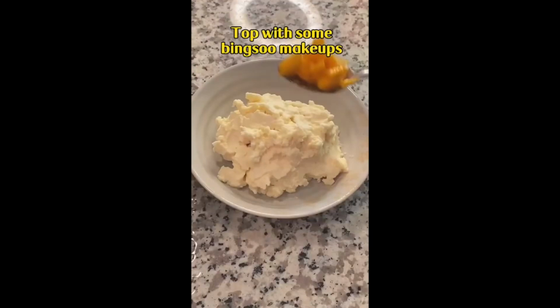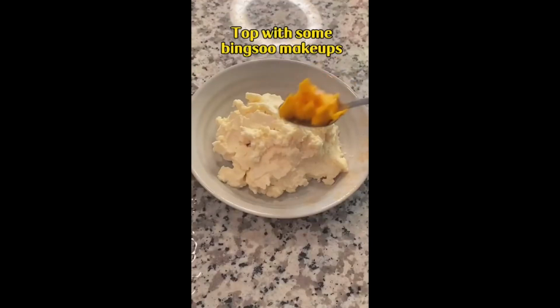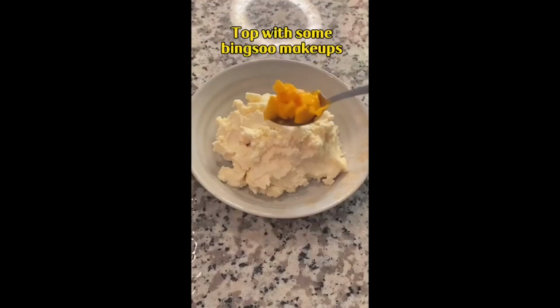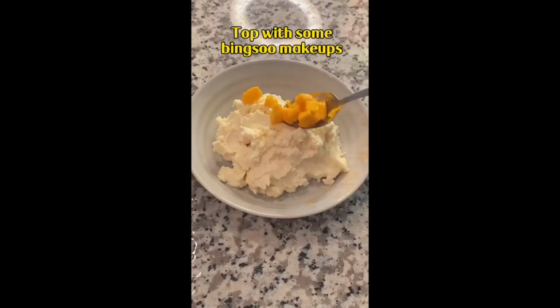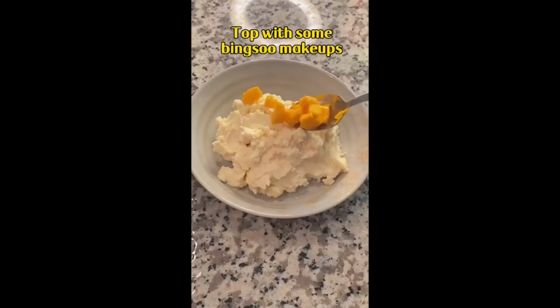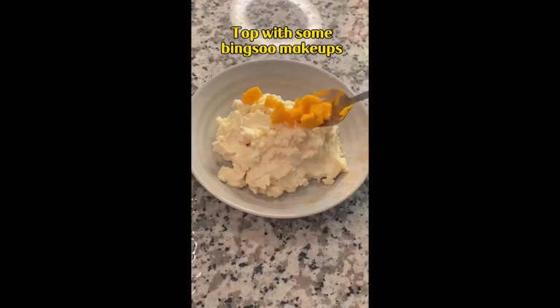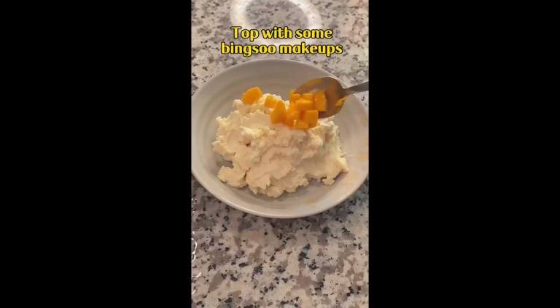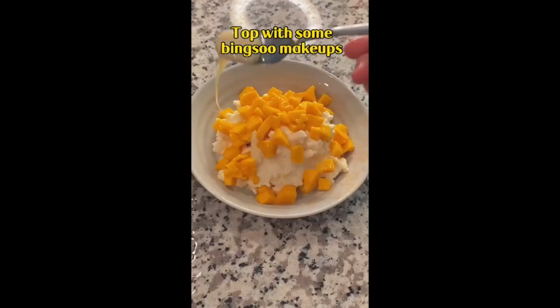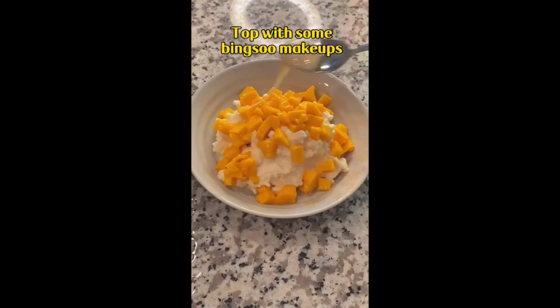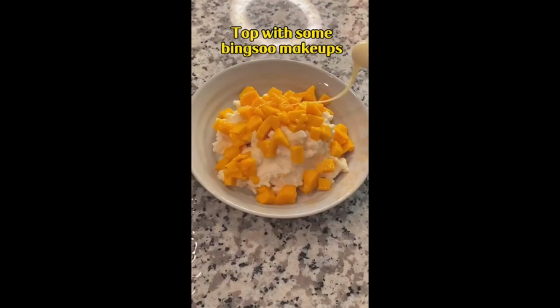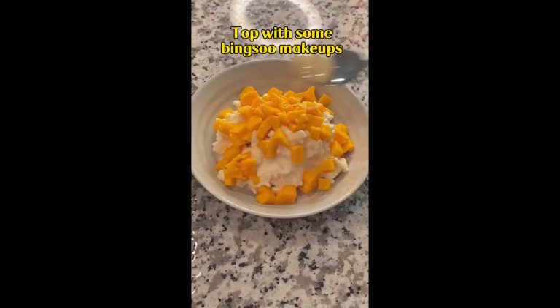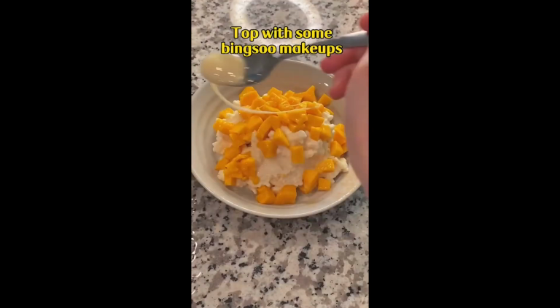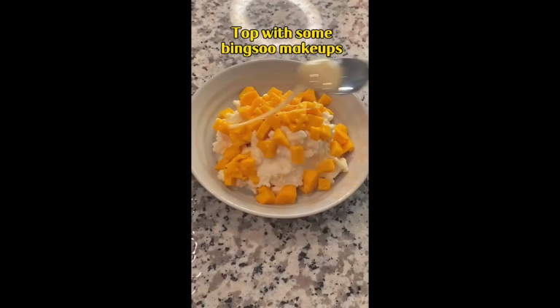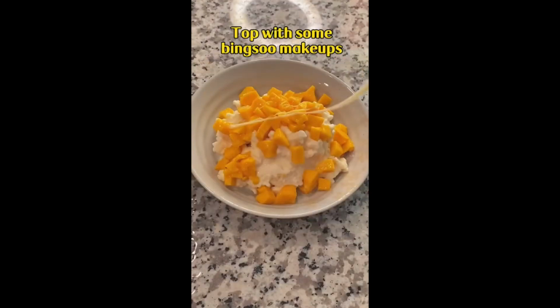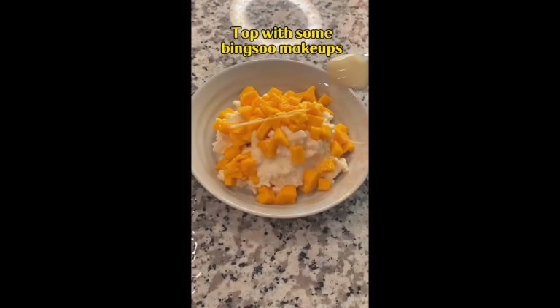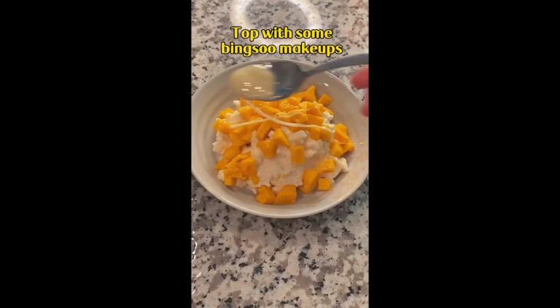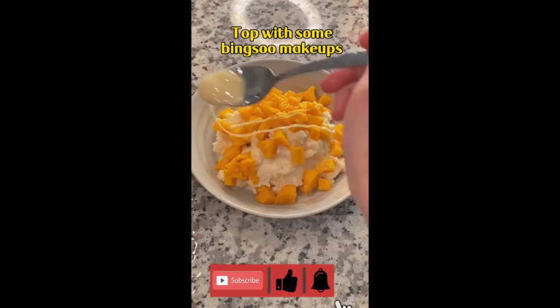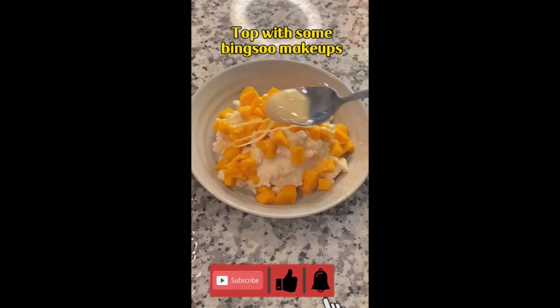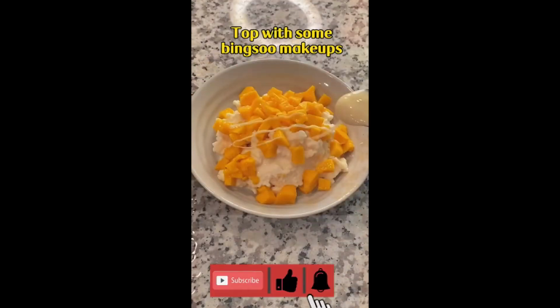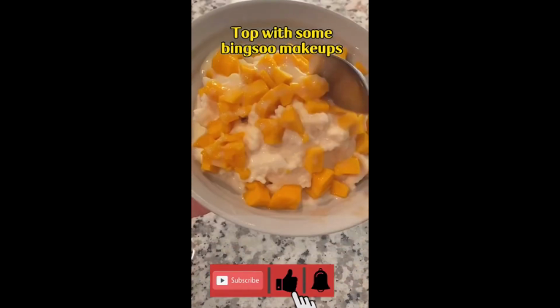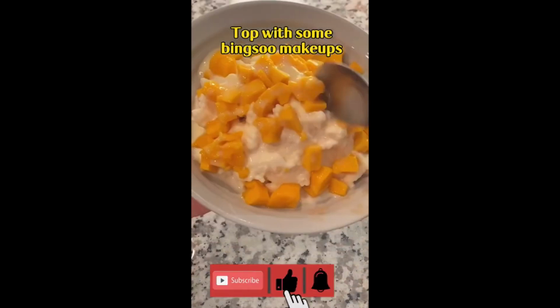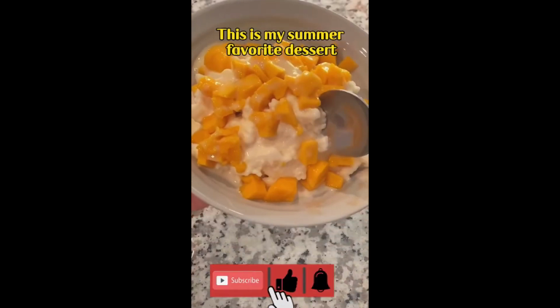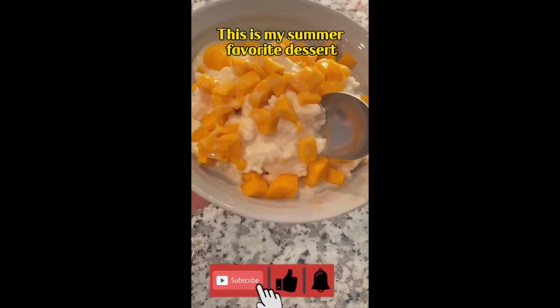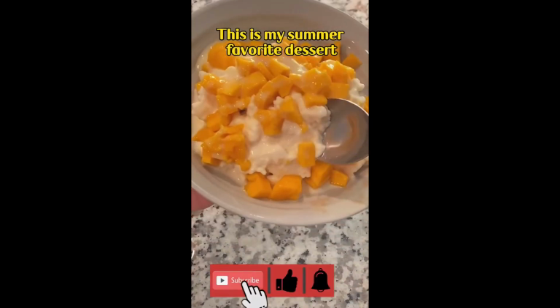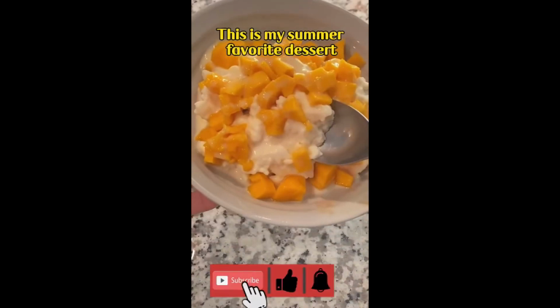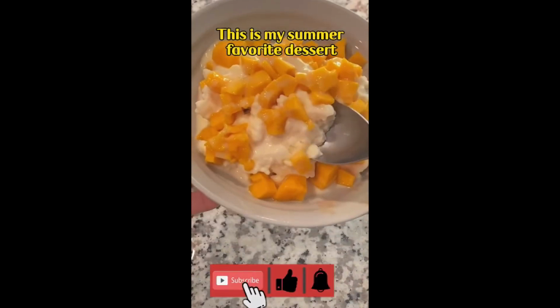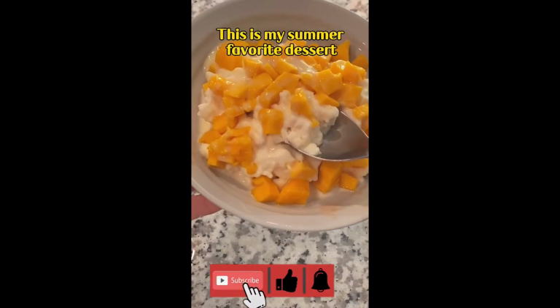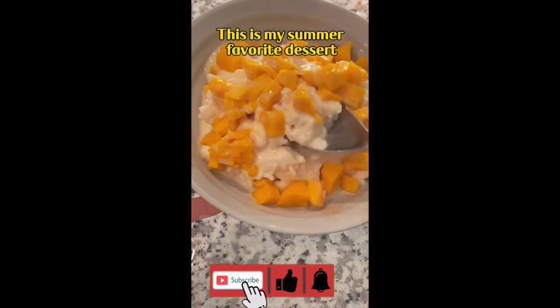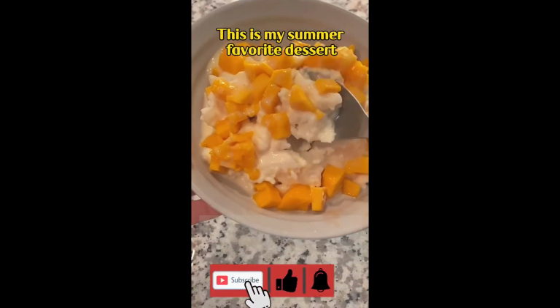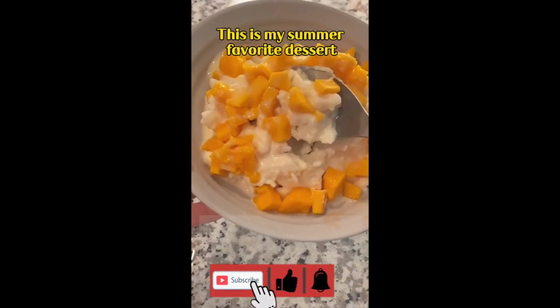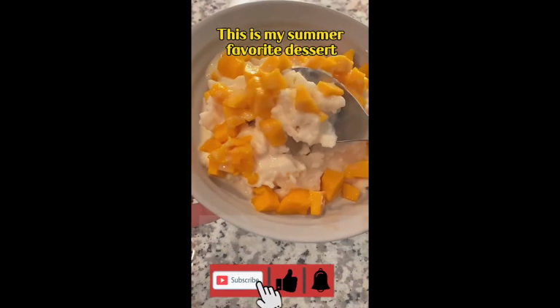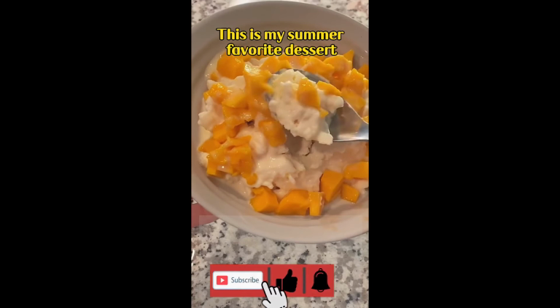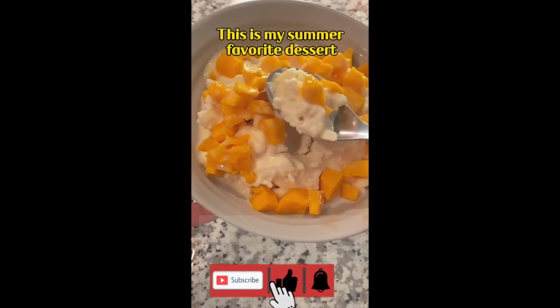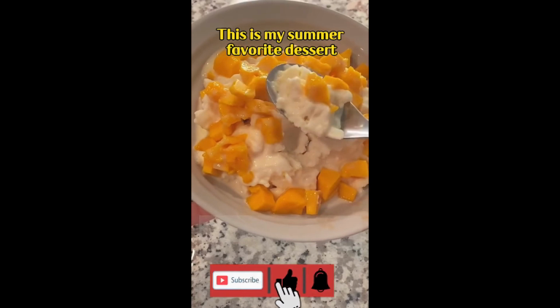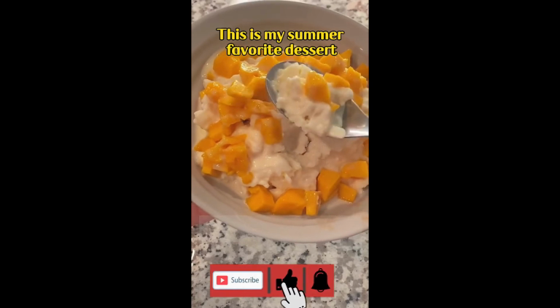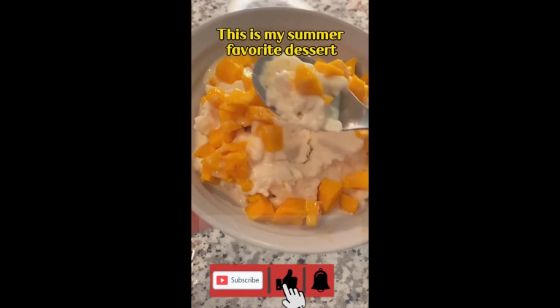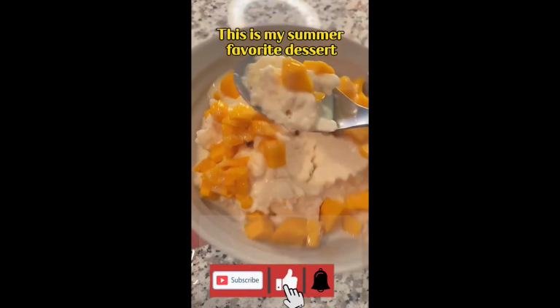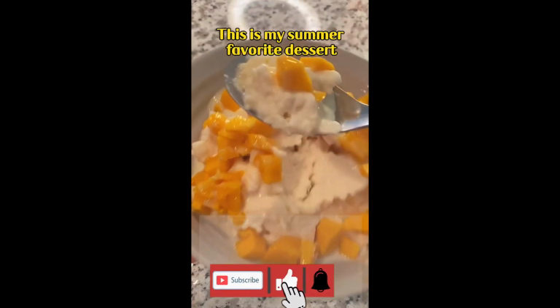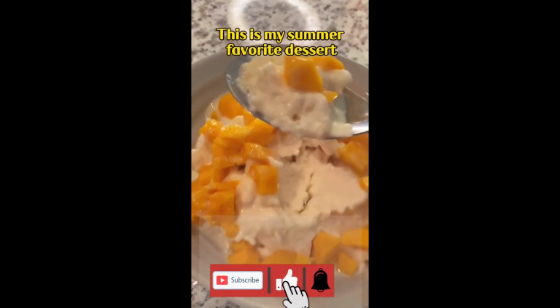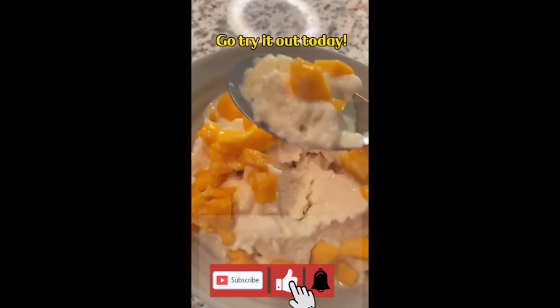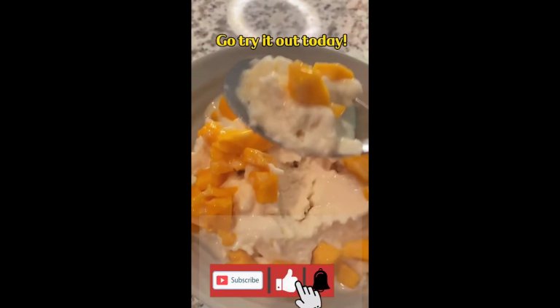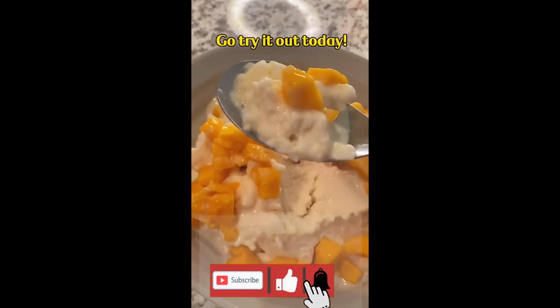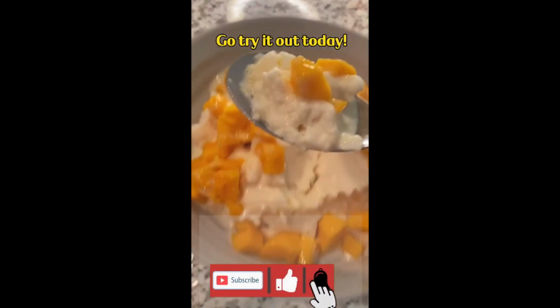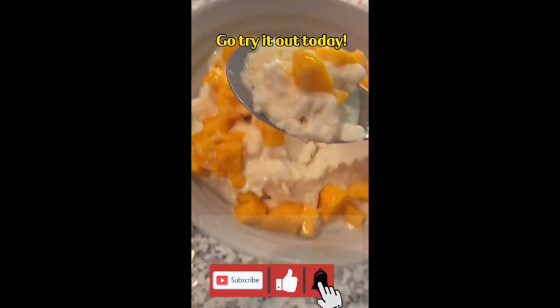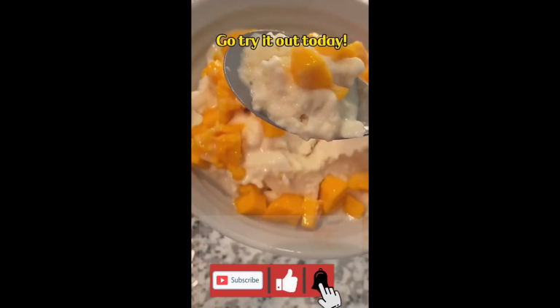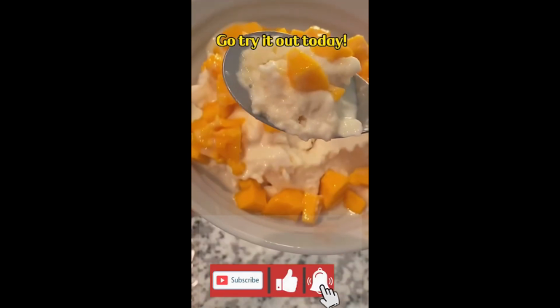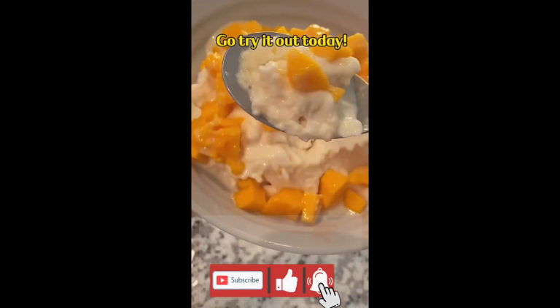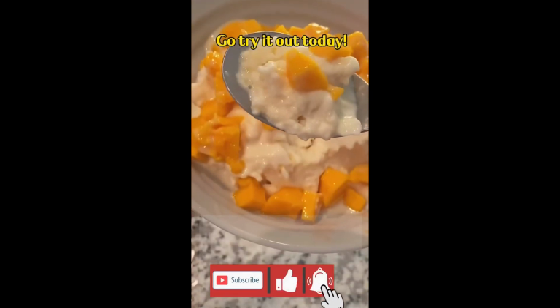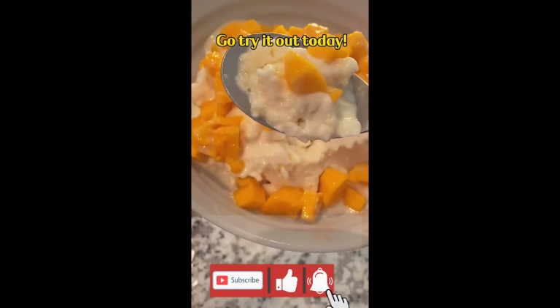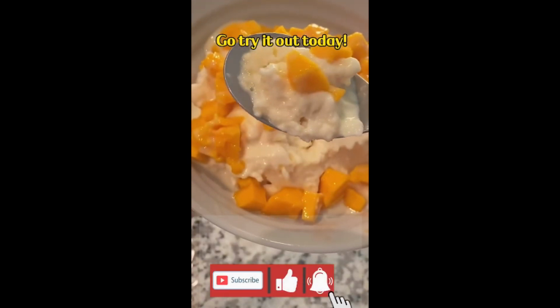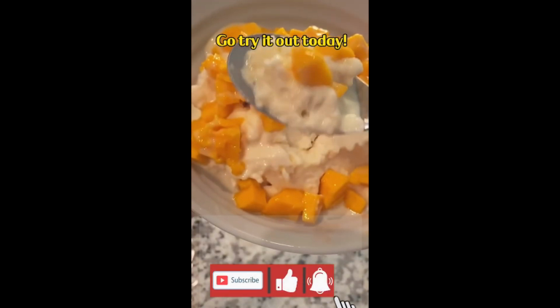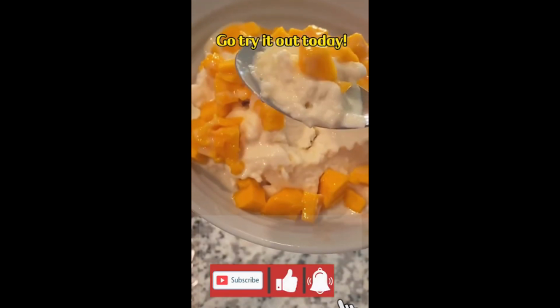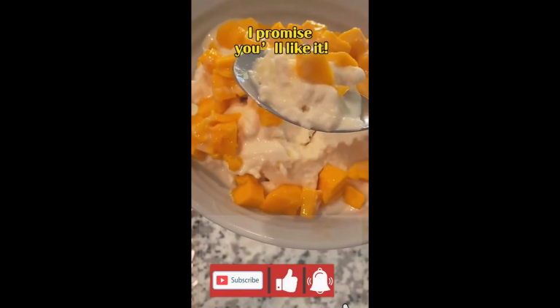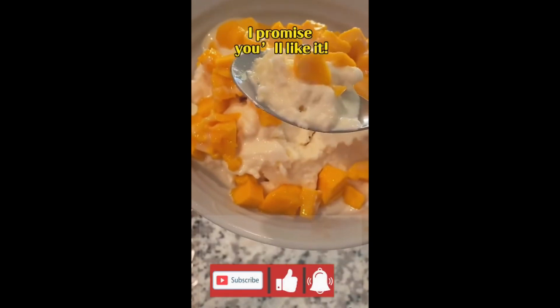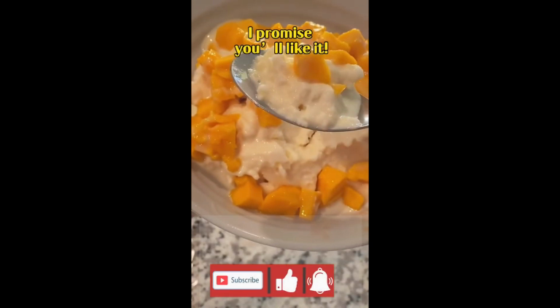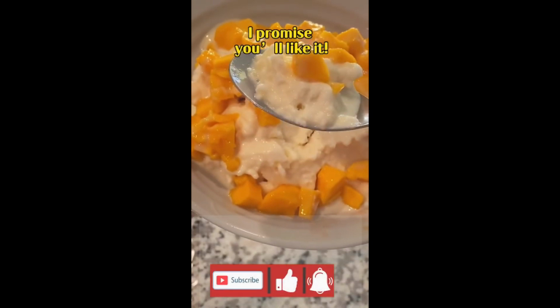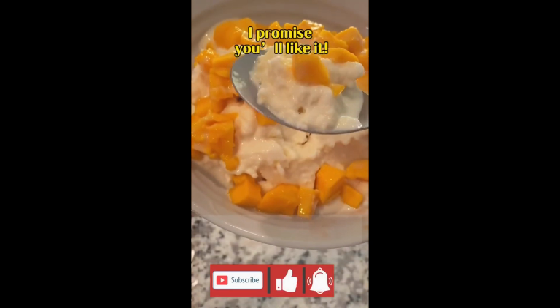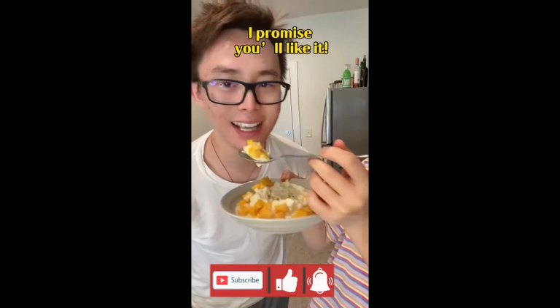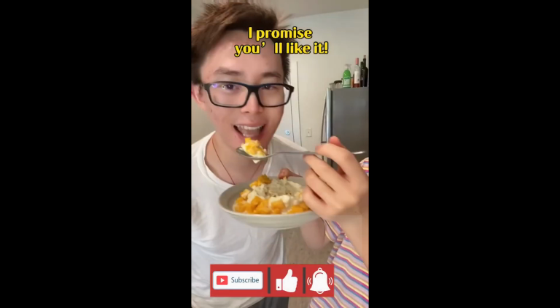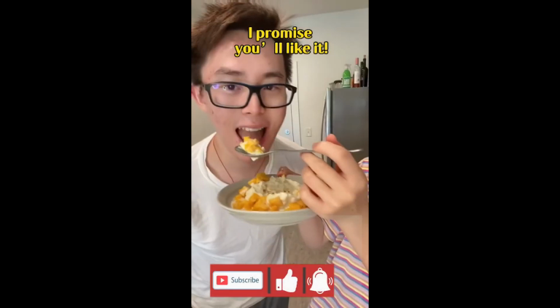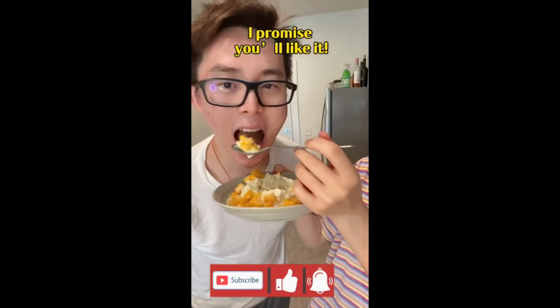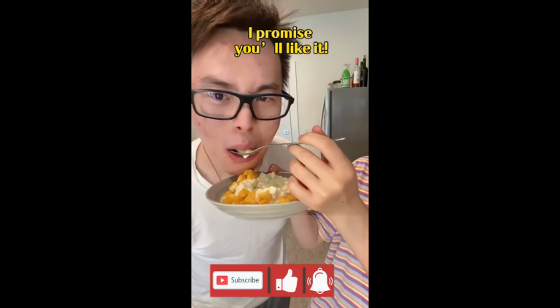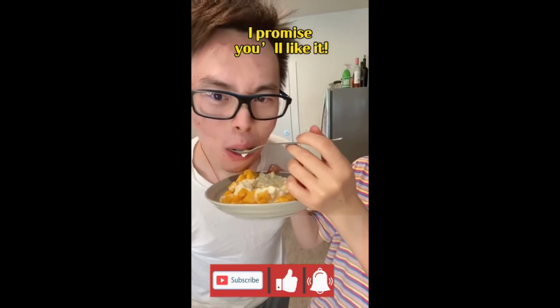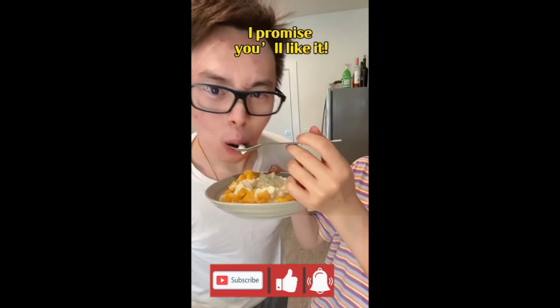Topped with some beans on top. This is my summer favorite dessert. Go try it out today — I promise you'll like it.